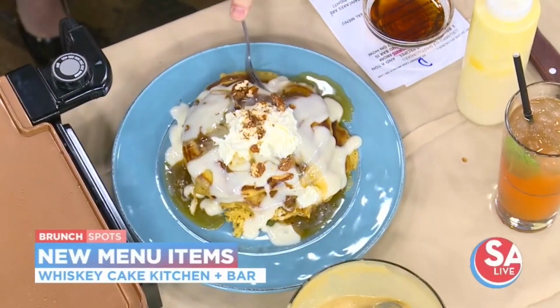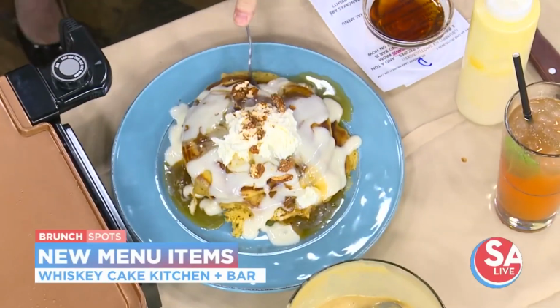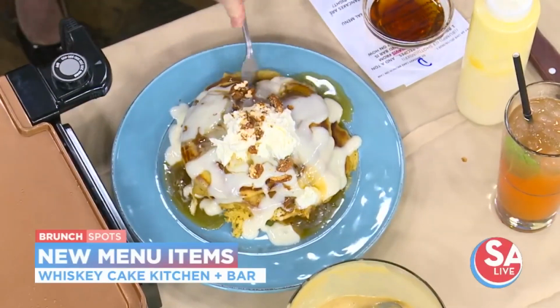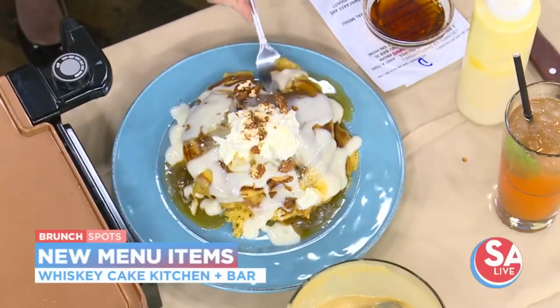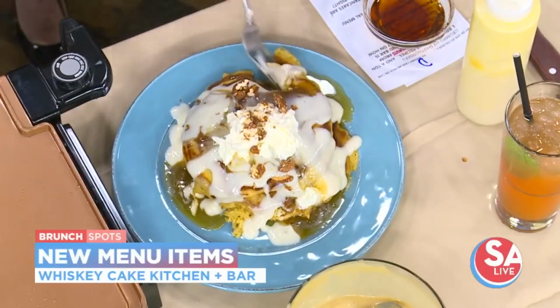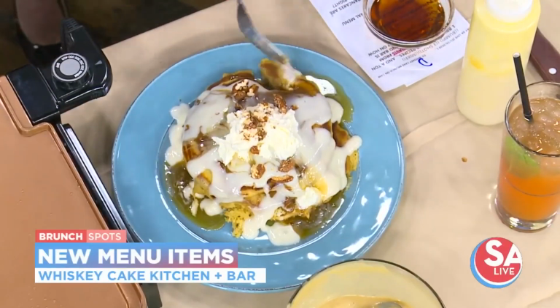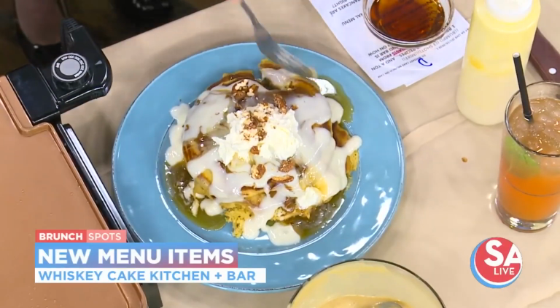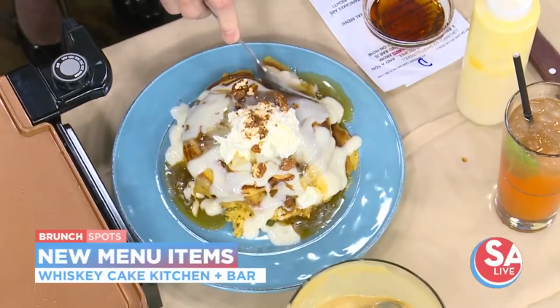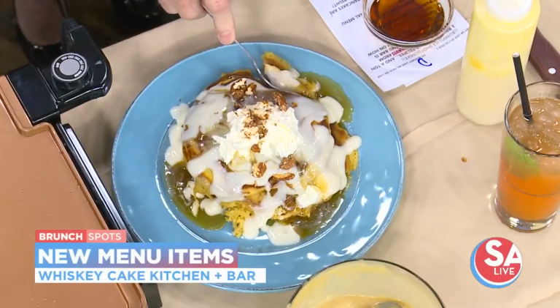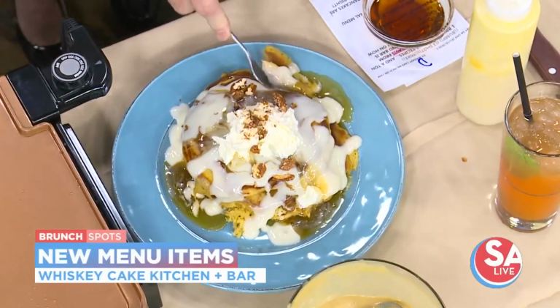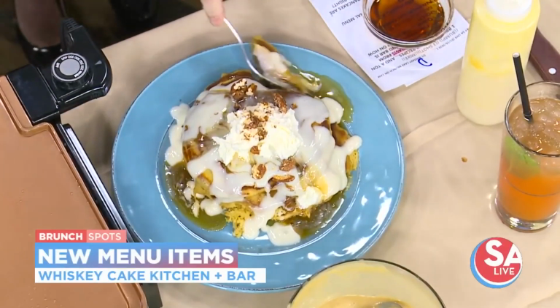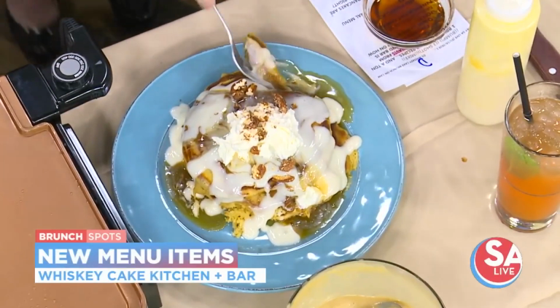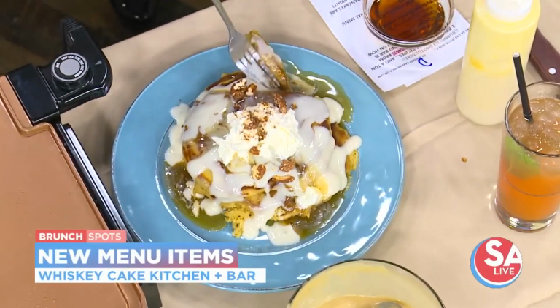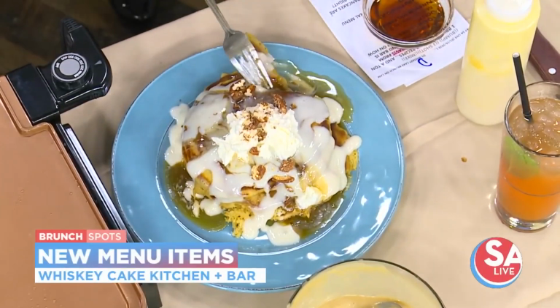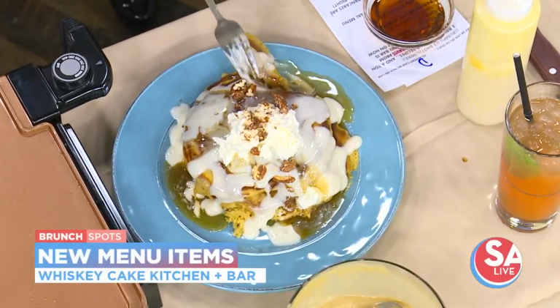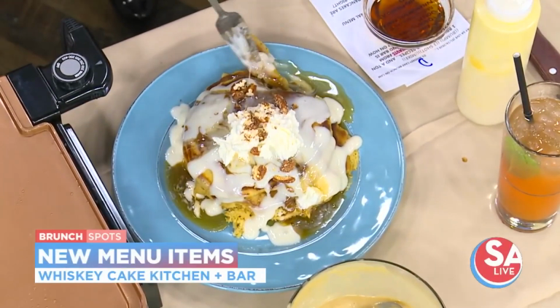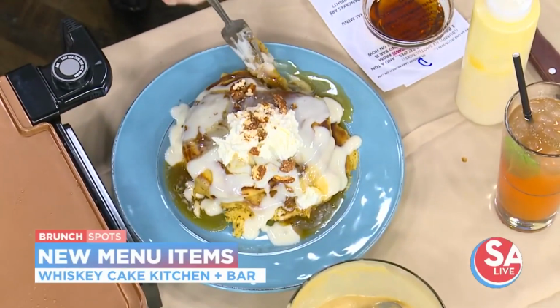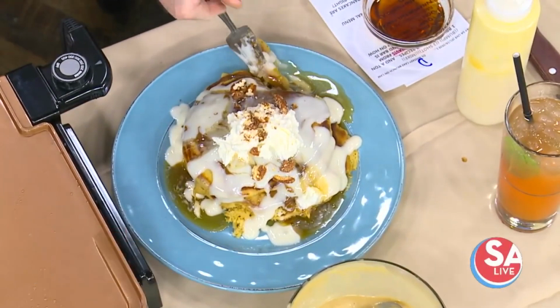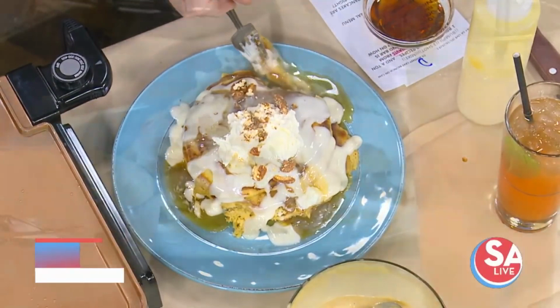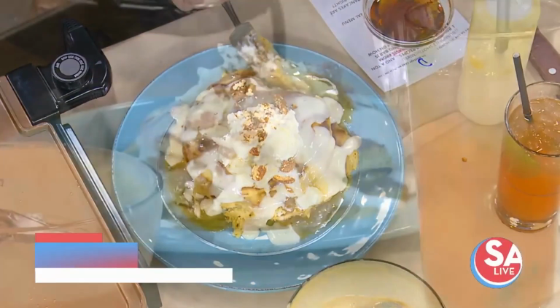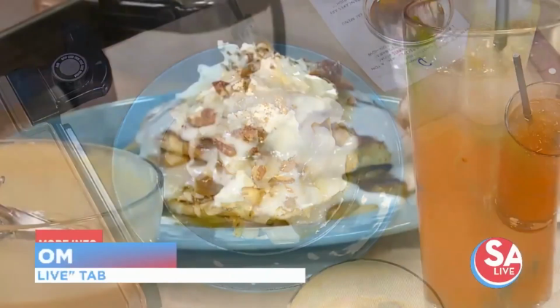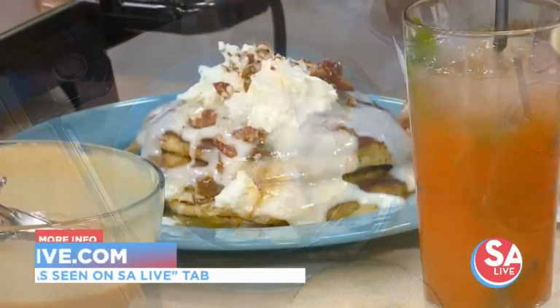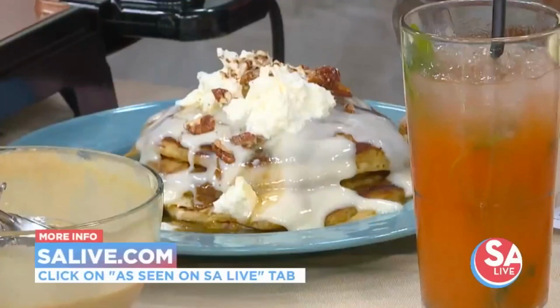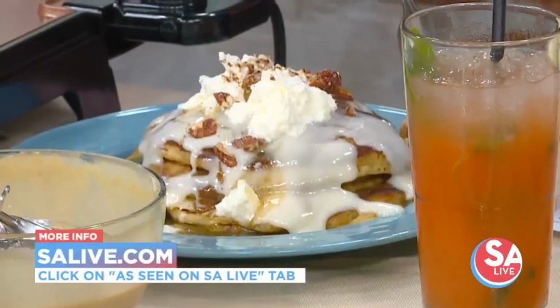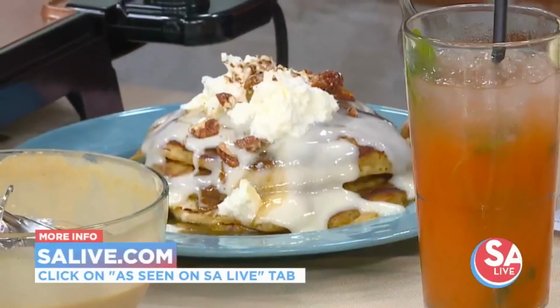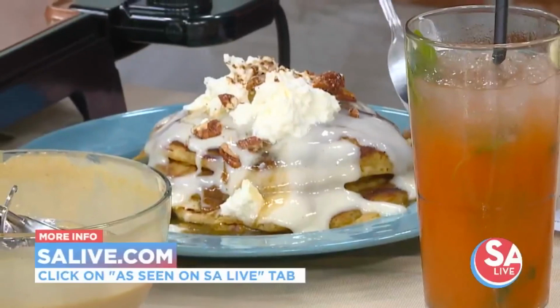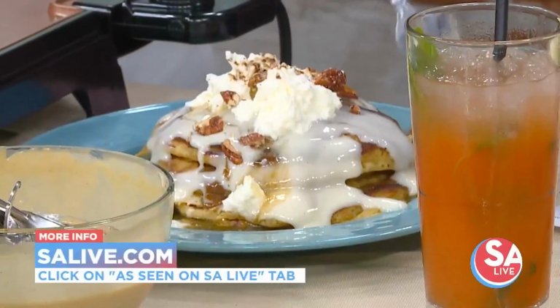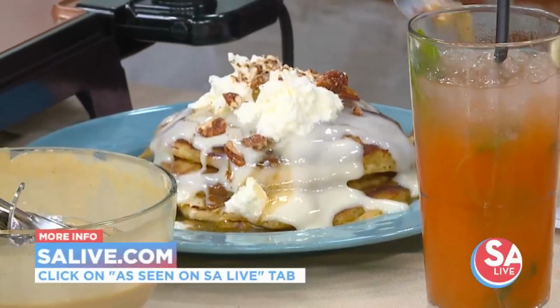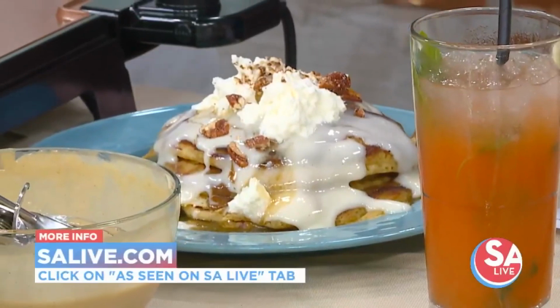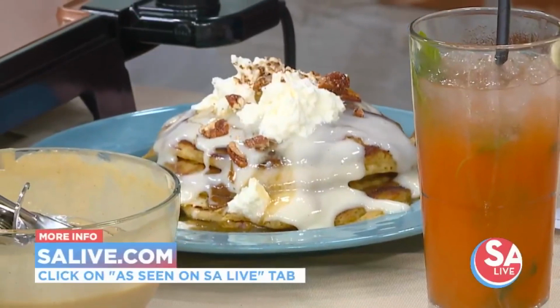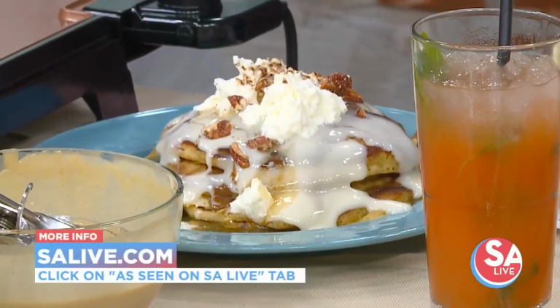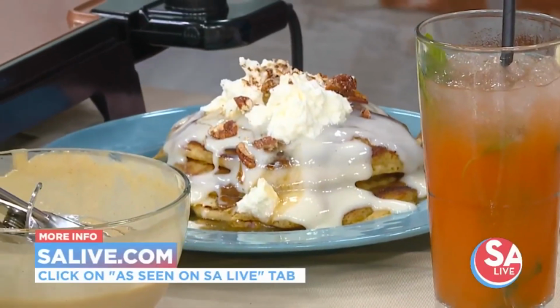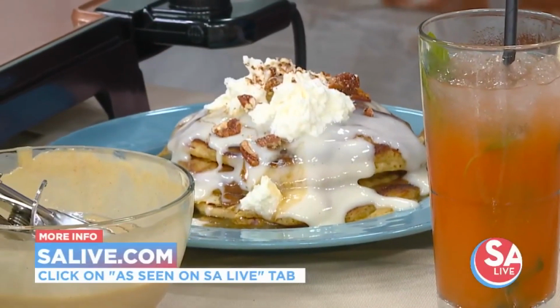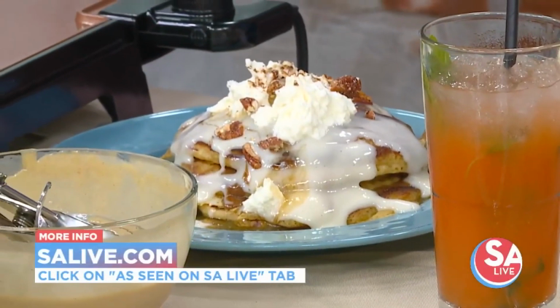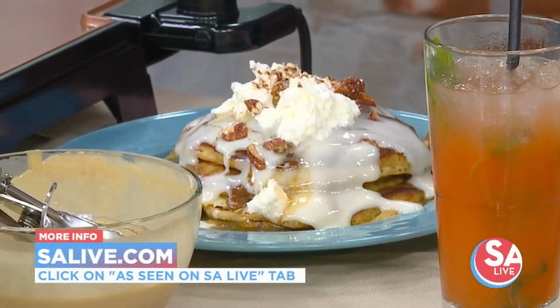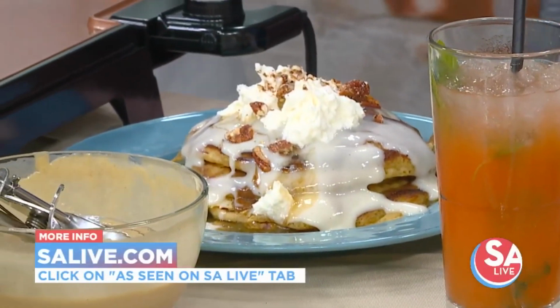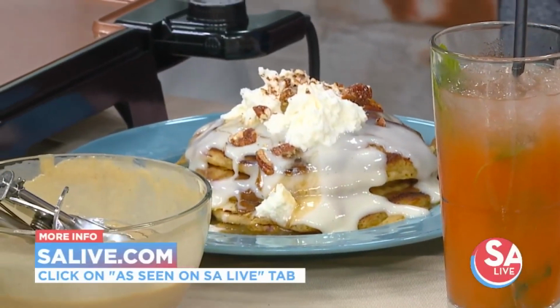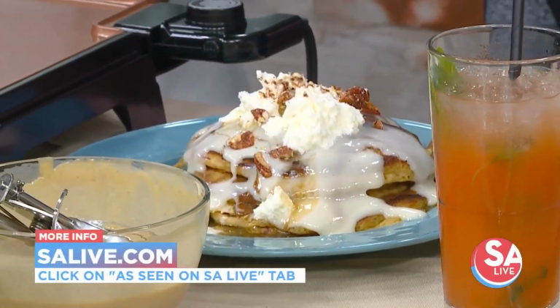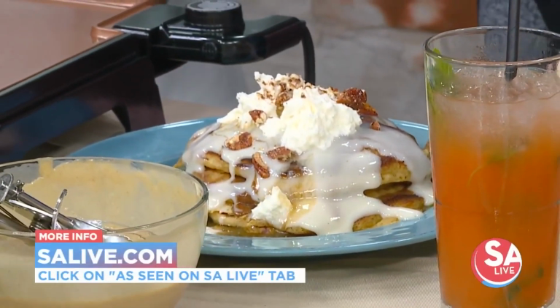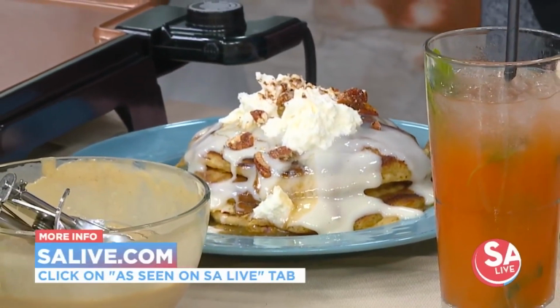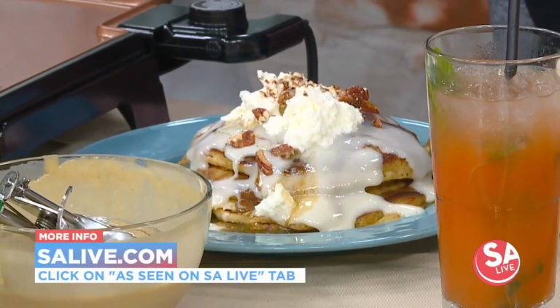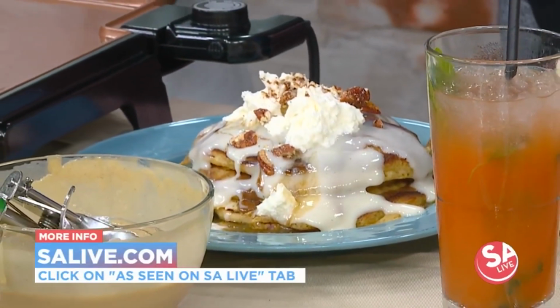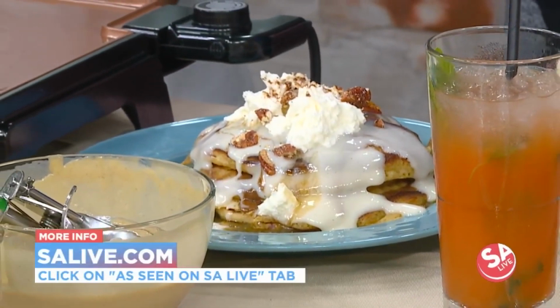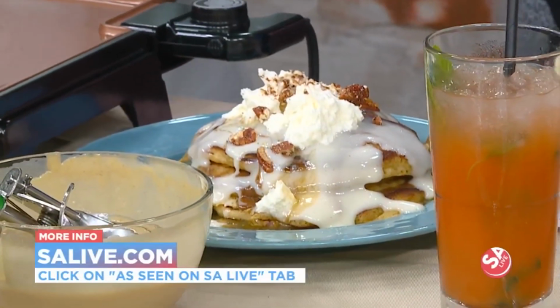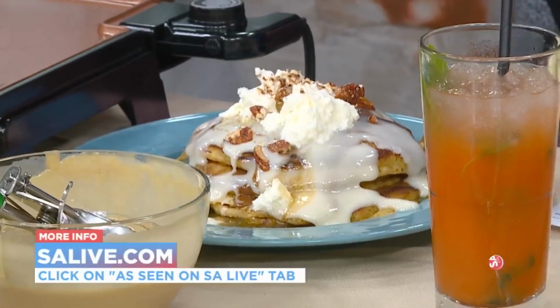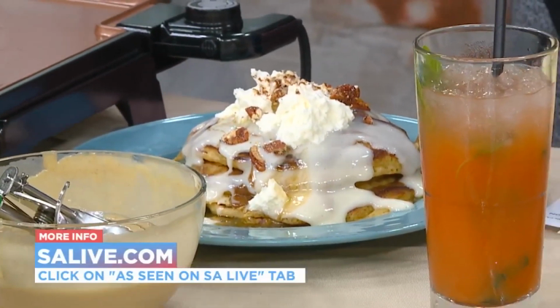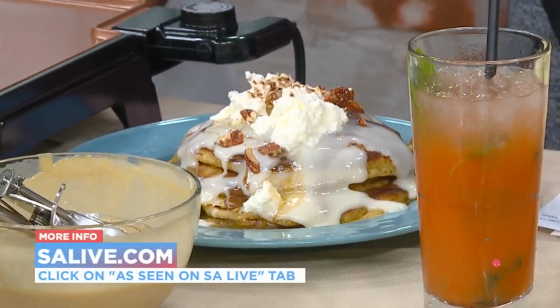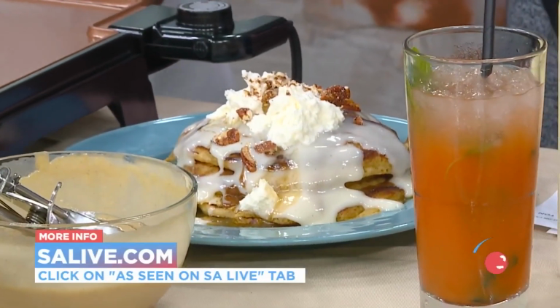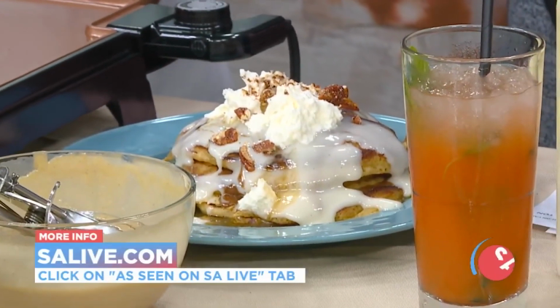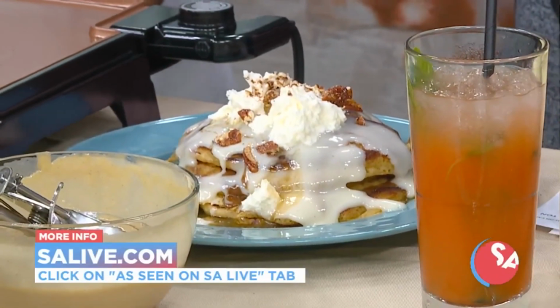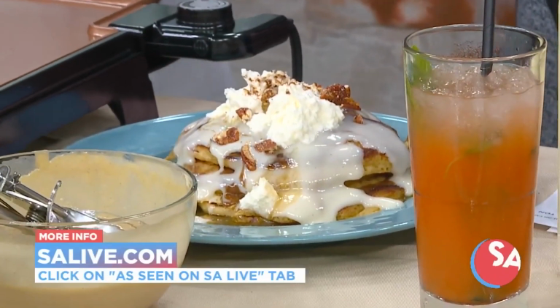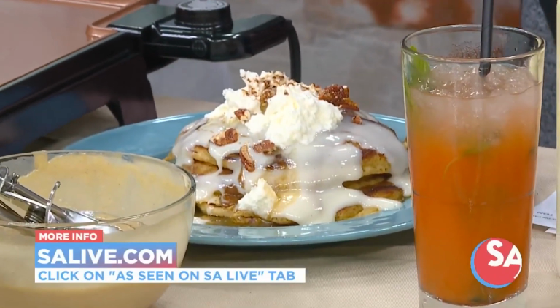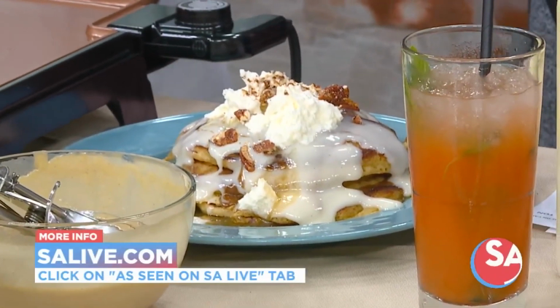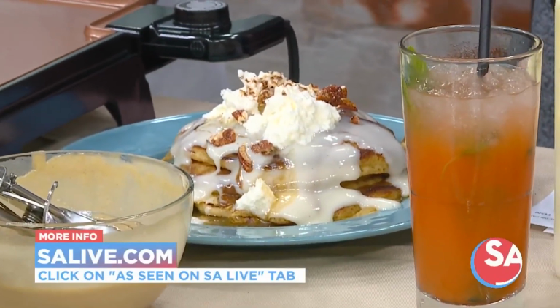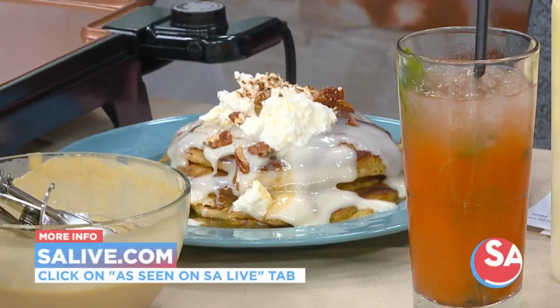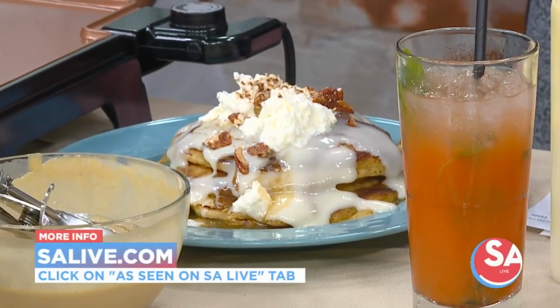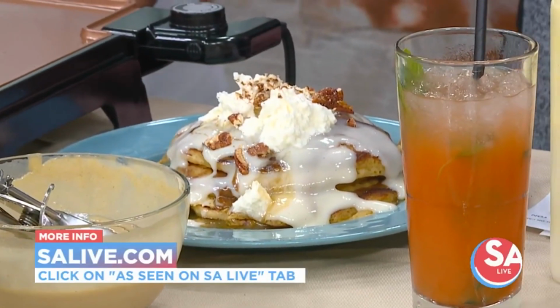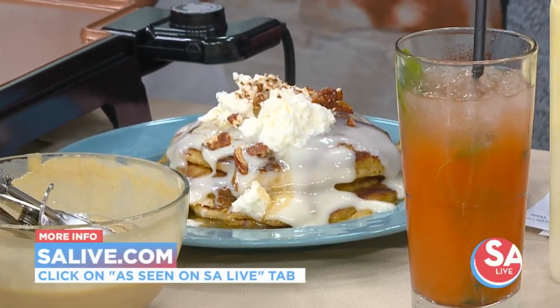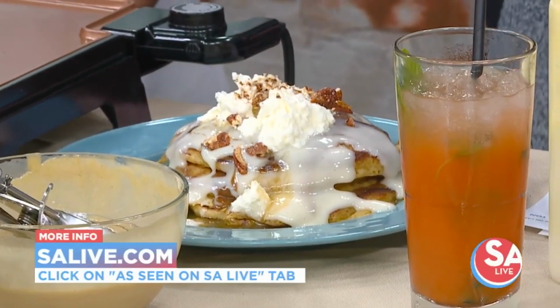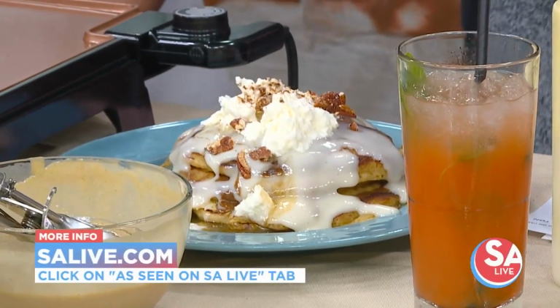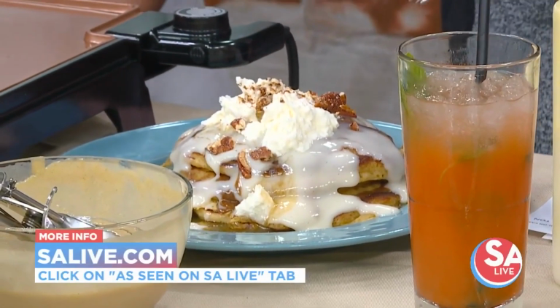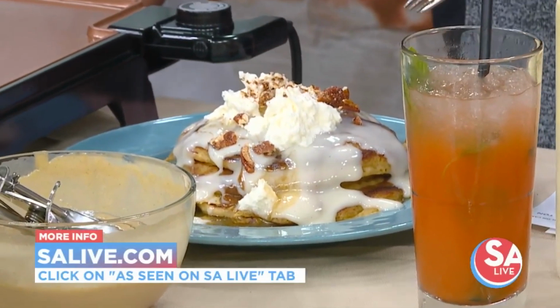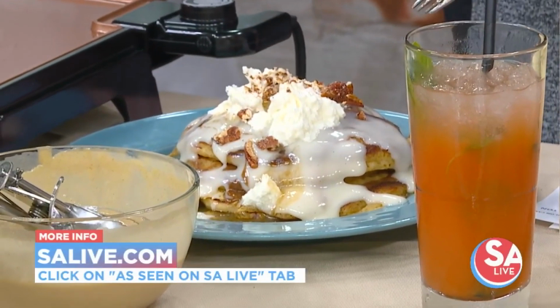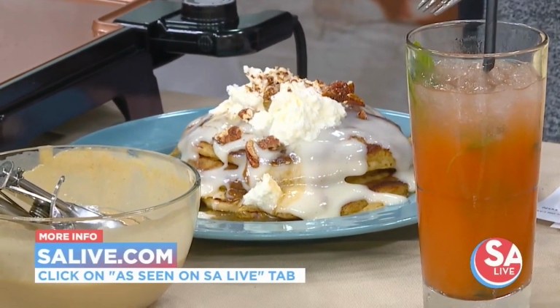Thank you so much. For more information on Whiskey Cake, just head to our website, salive.com, and click on the As Seen on SA Live tab.